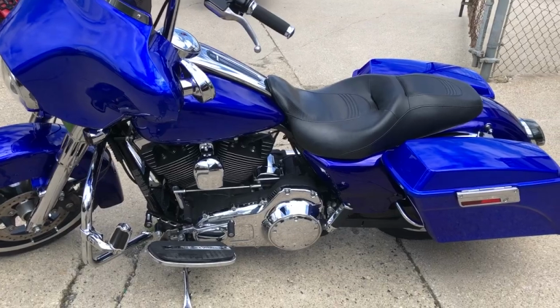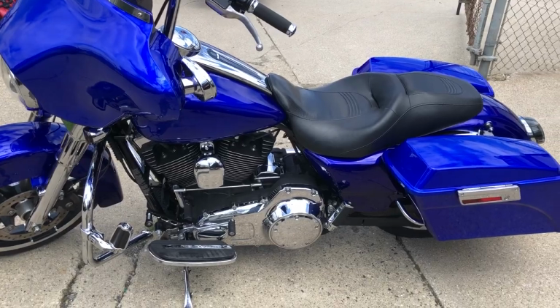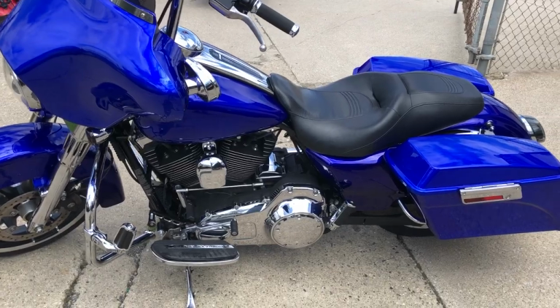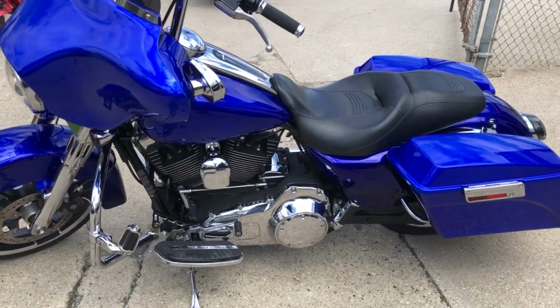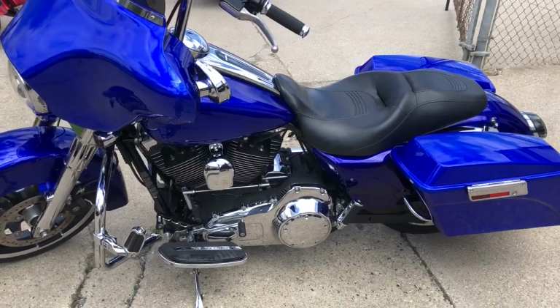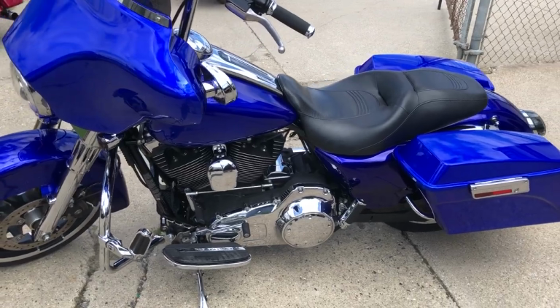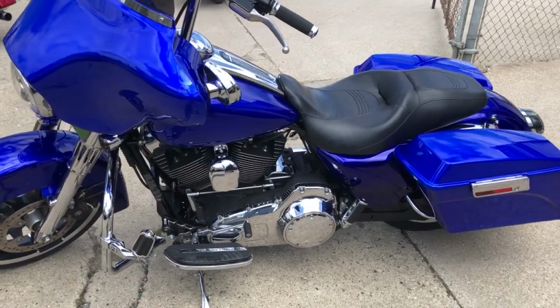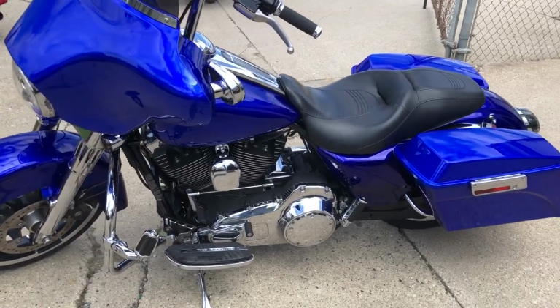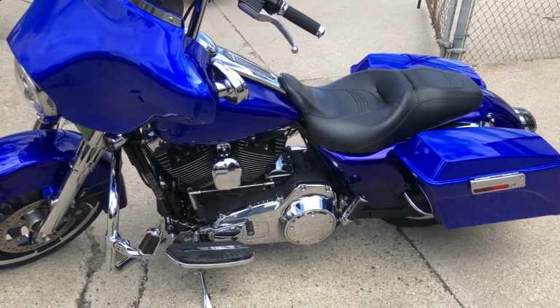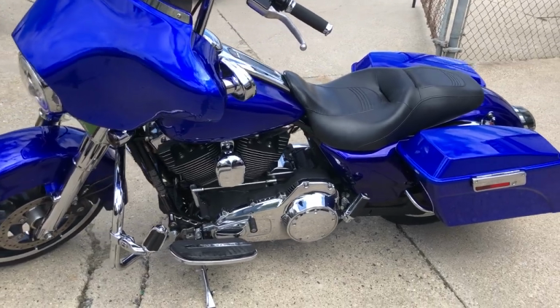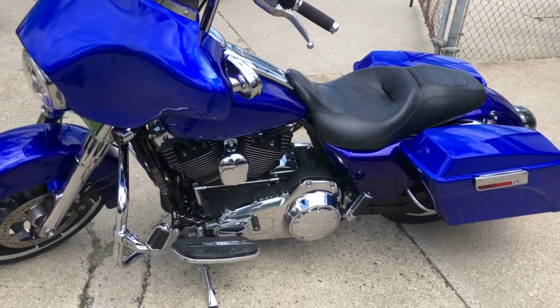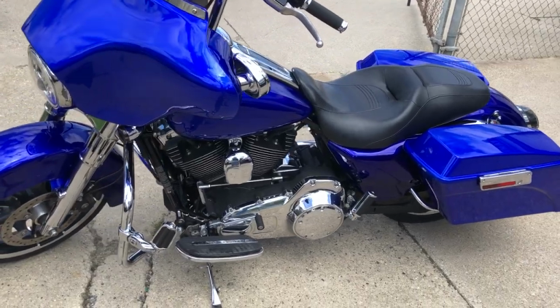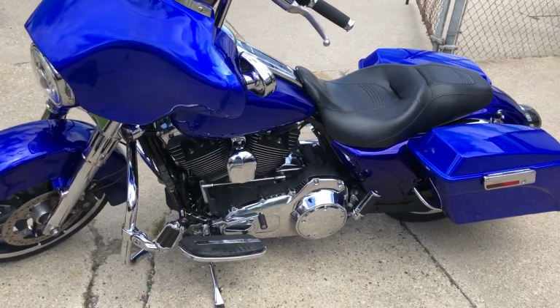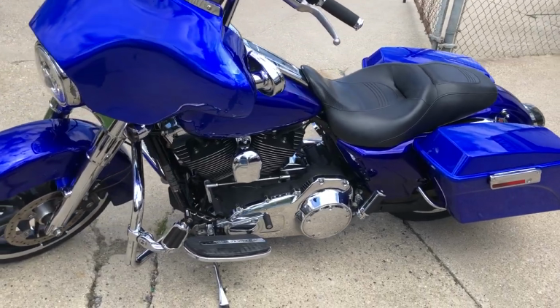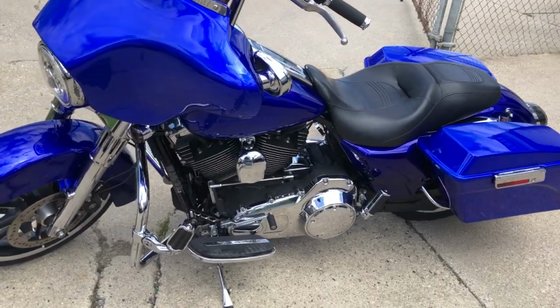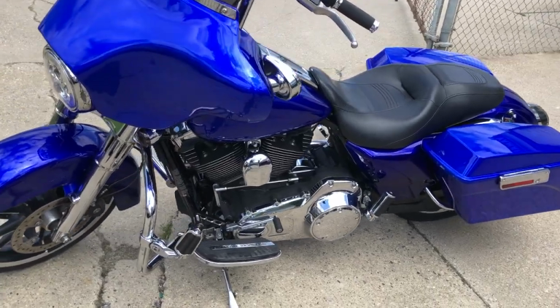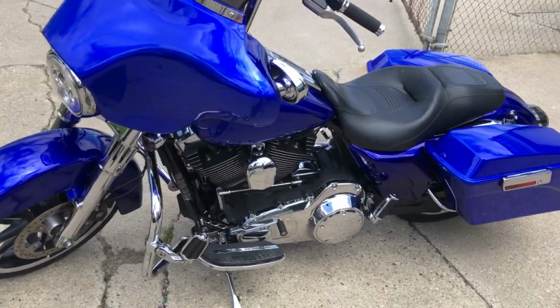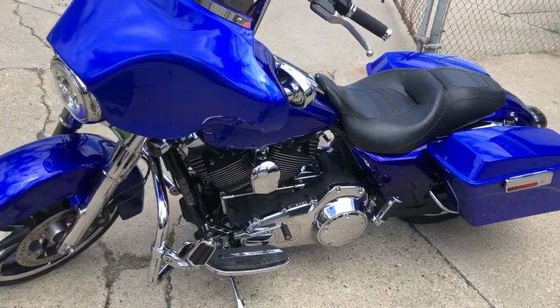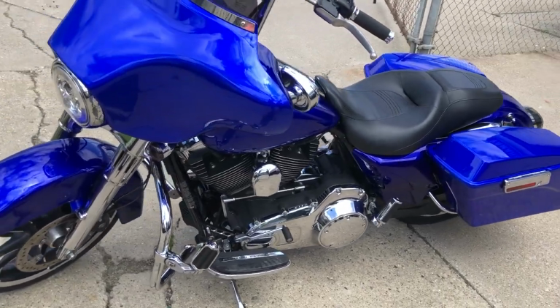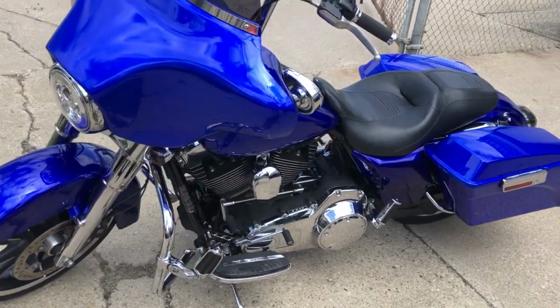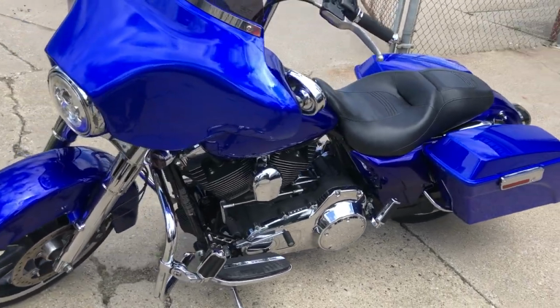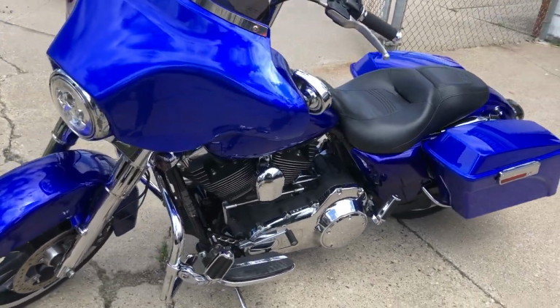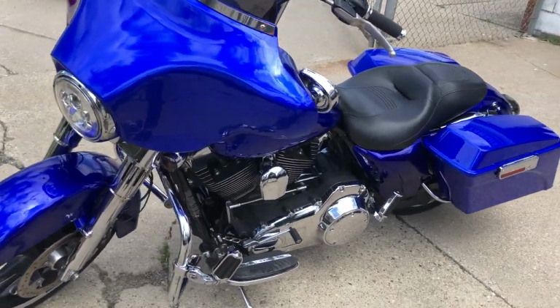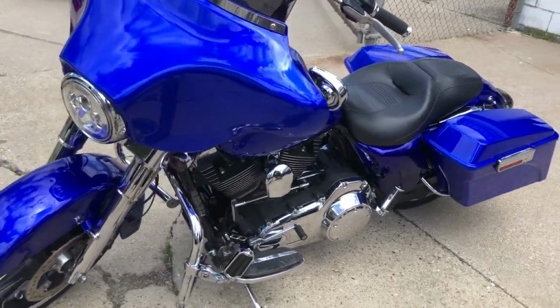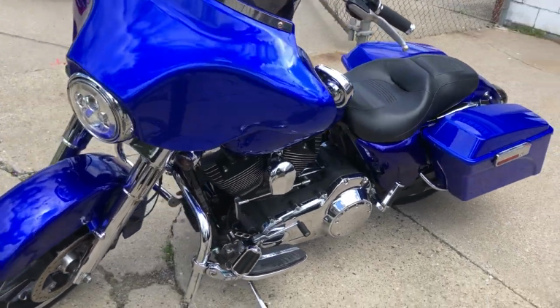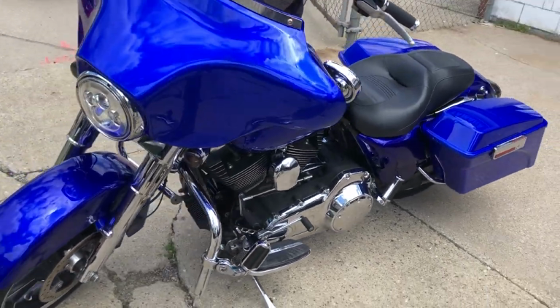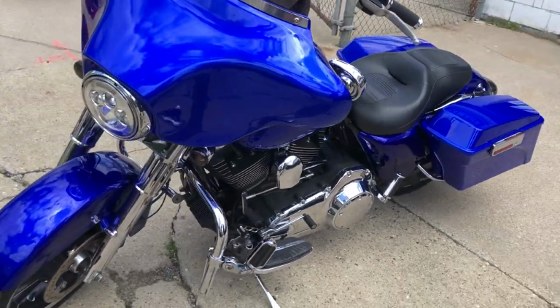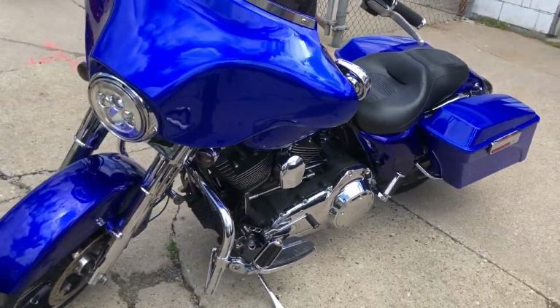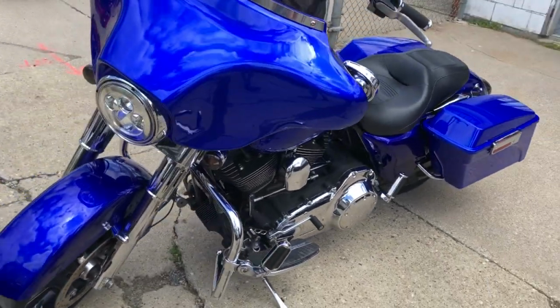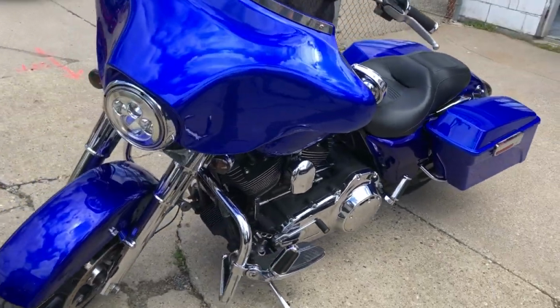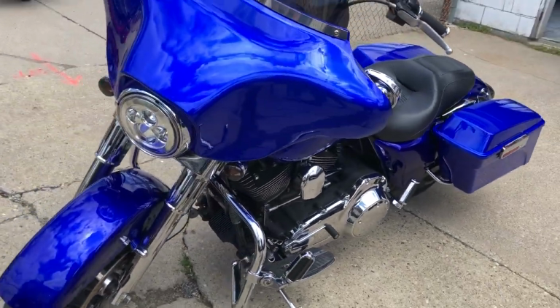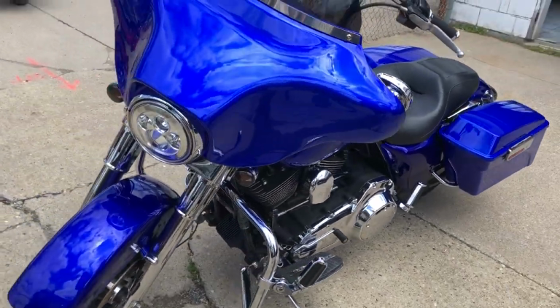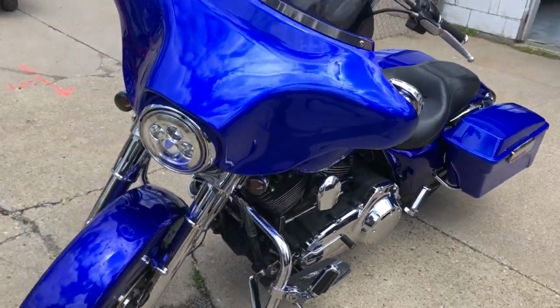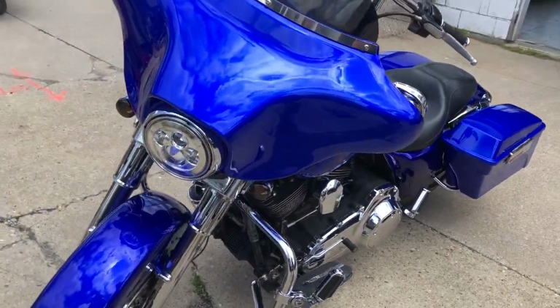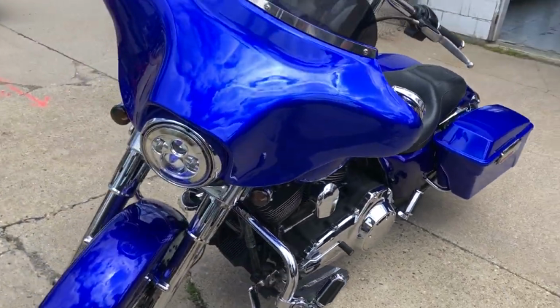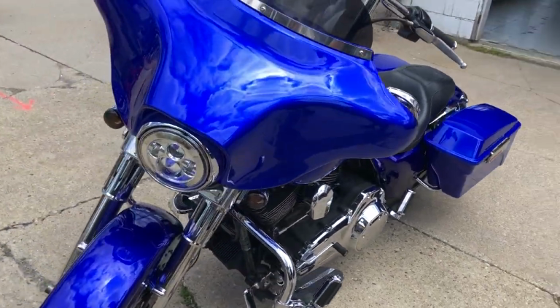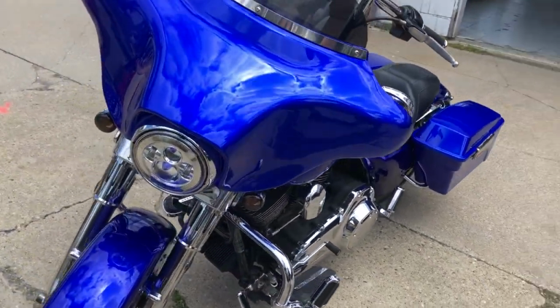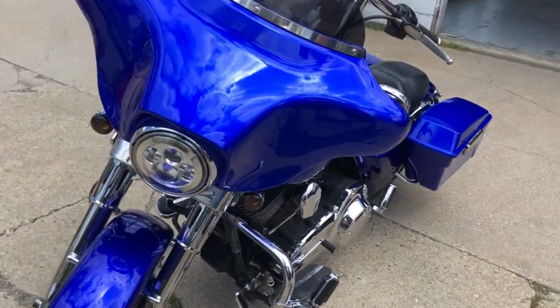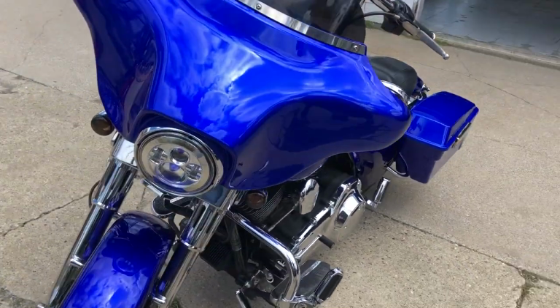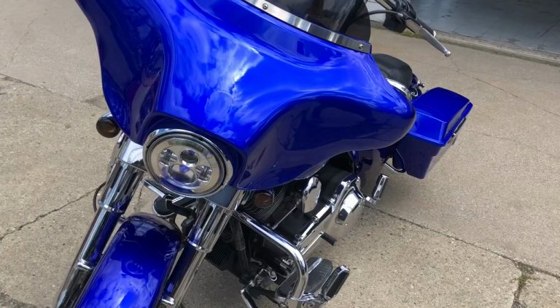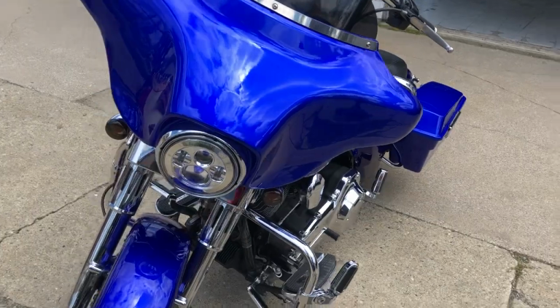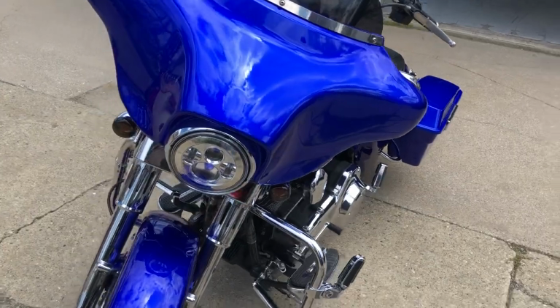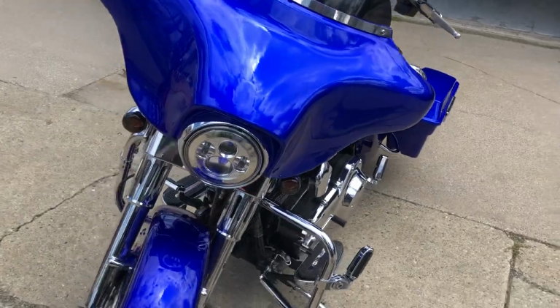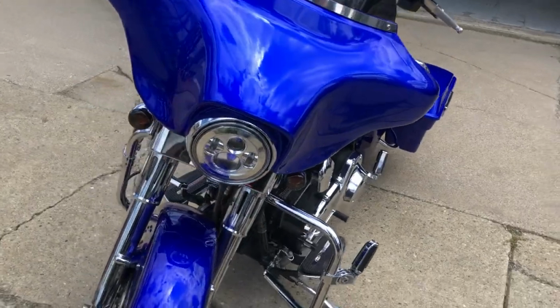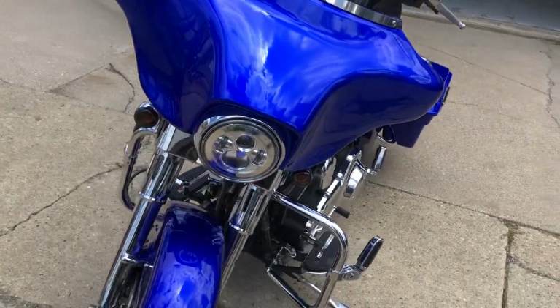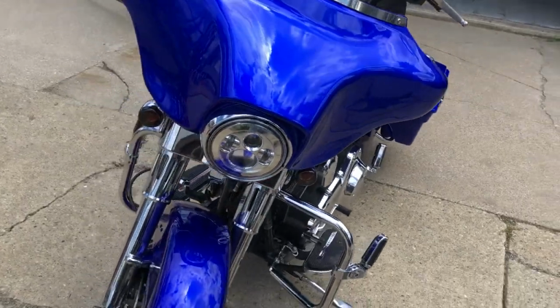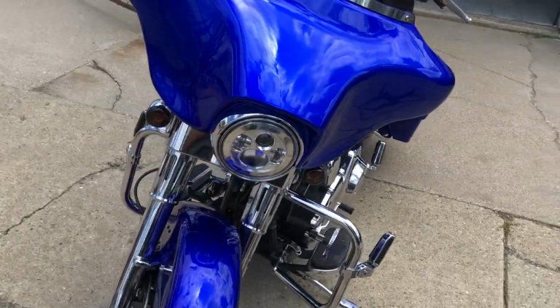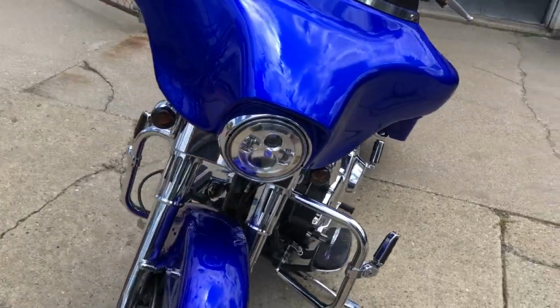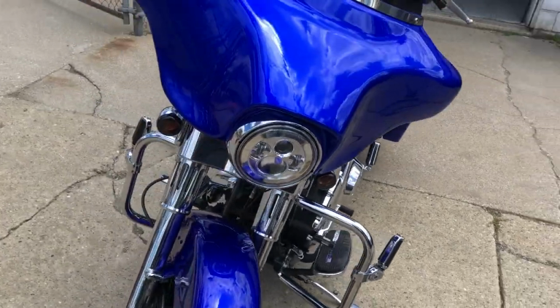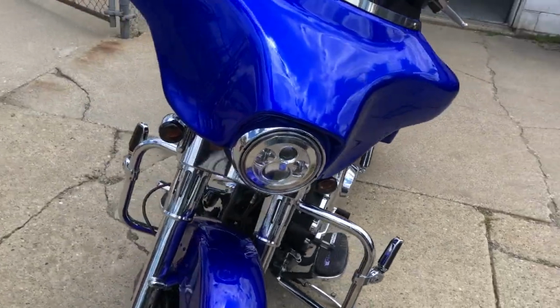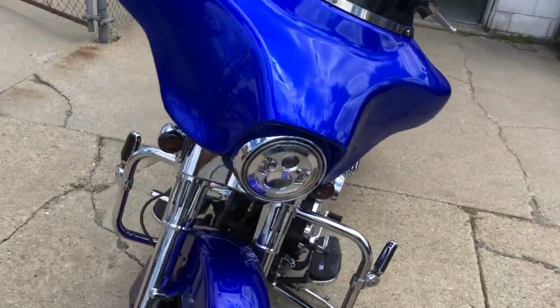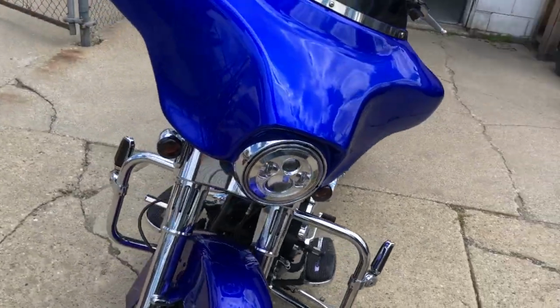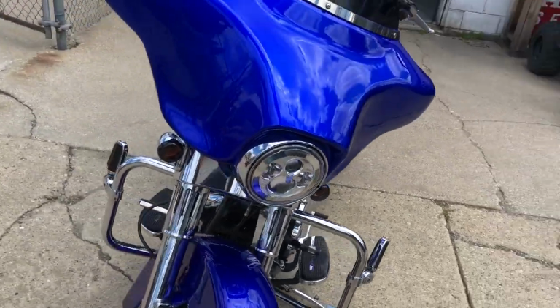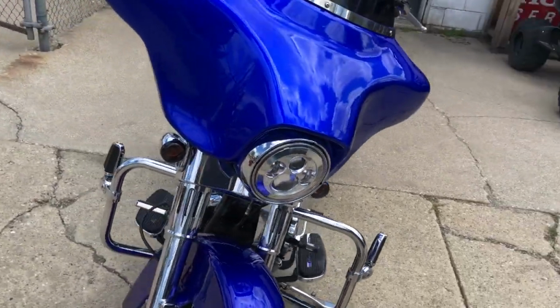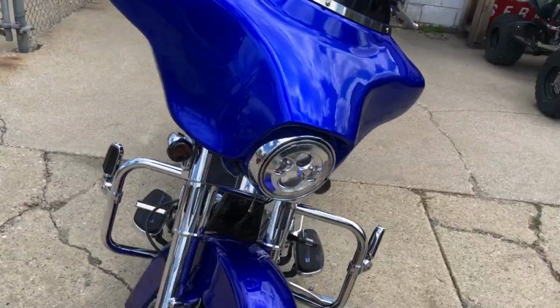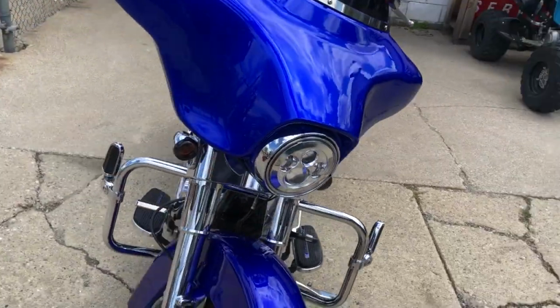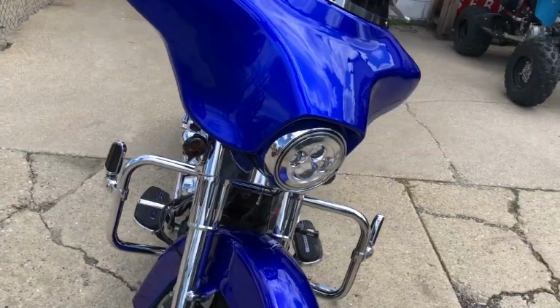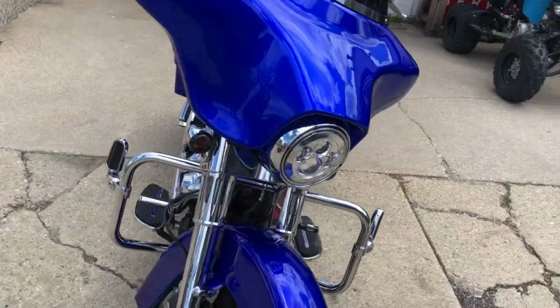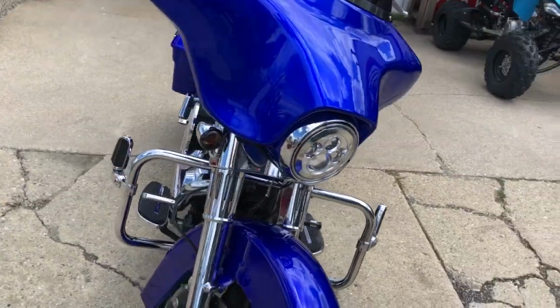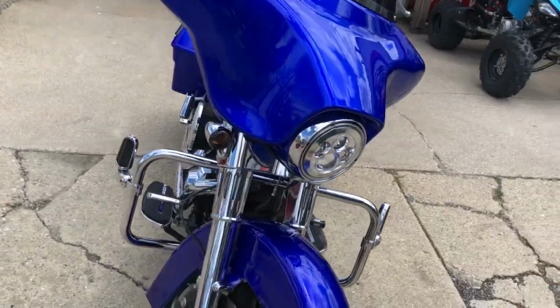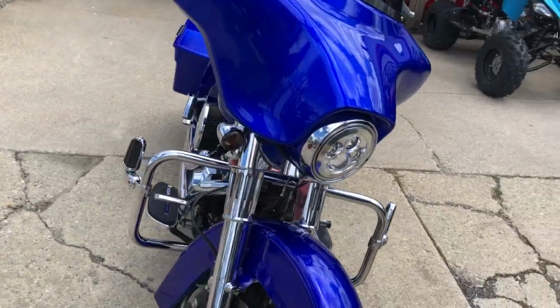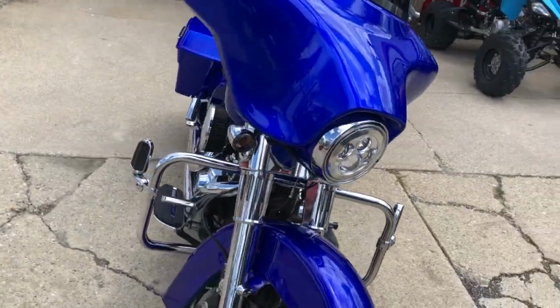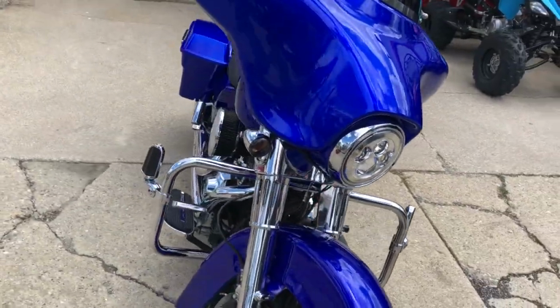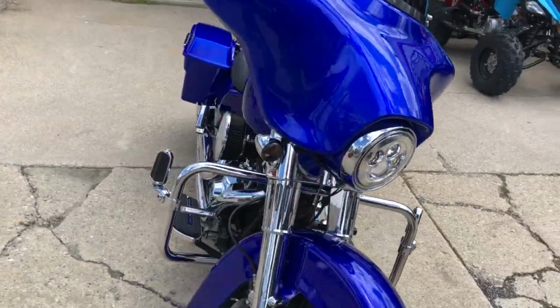Hey guys, ApprovalPowerSports.com here doing some videos on some stuff that just came in. Check this one out — 2009 Street Glide for Sale, Indigo Blue Paint.